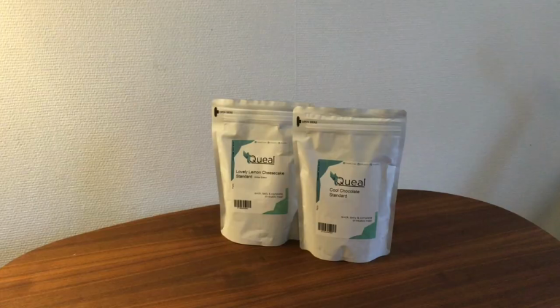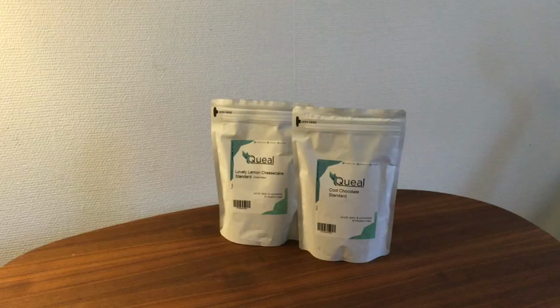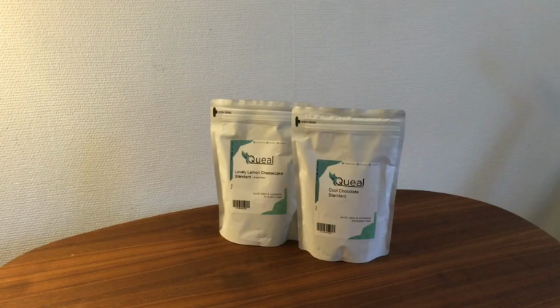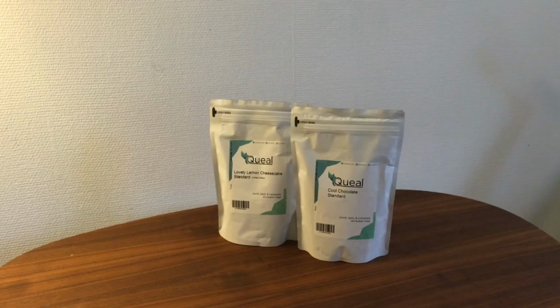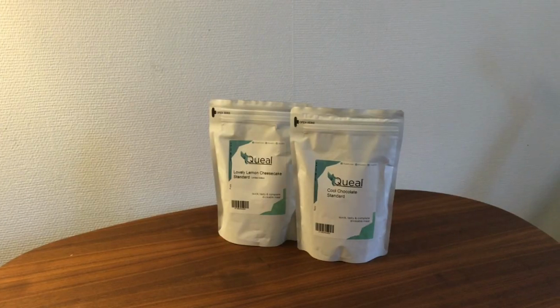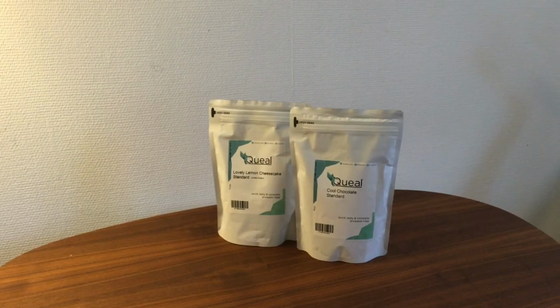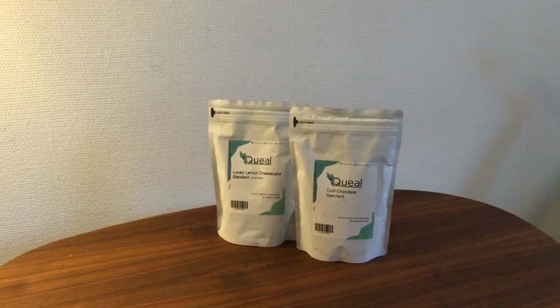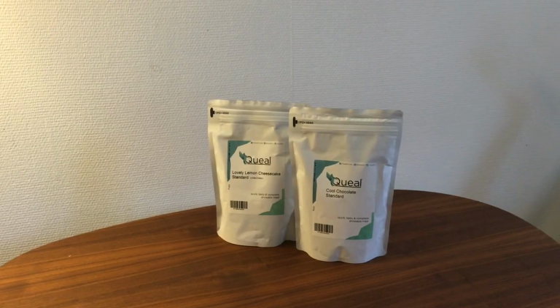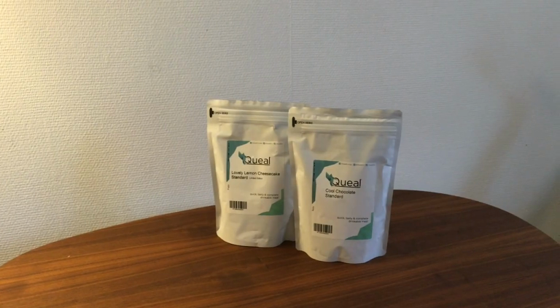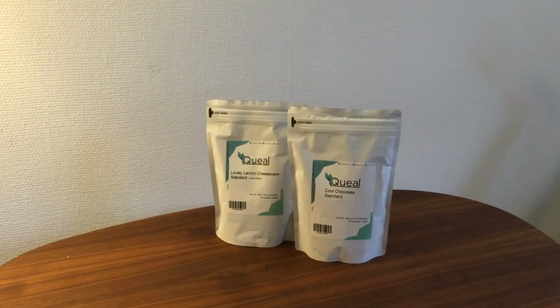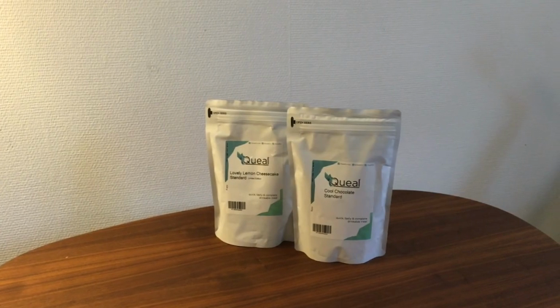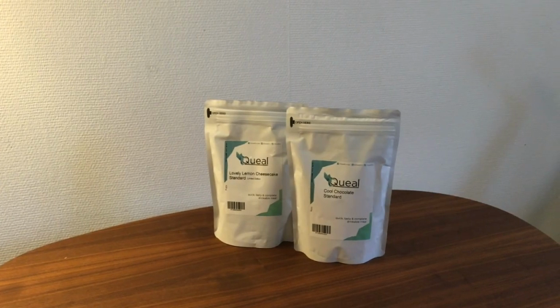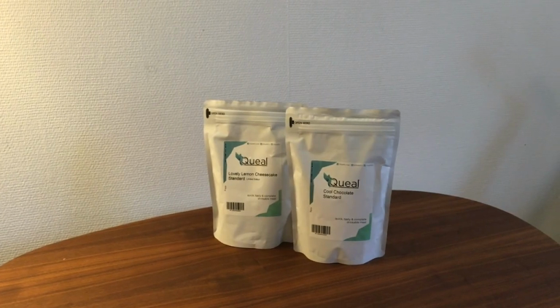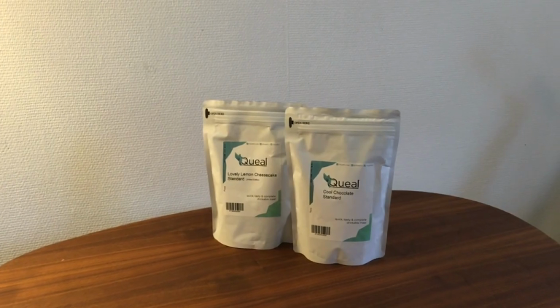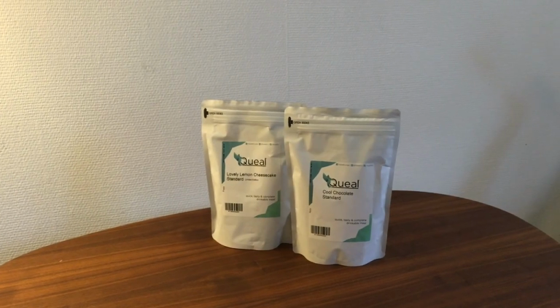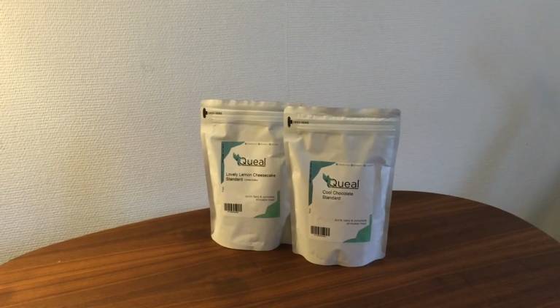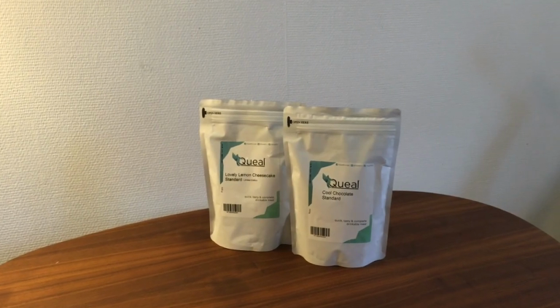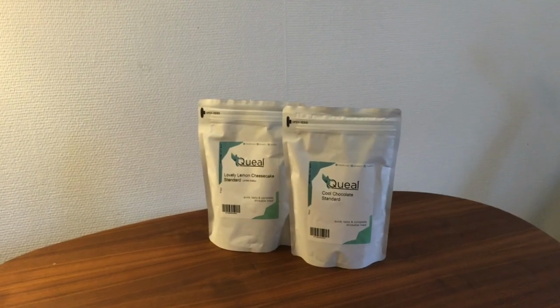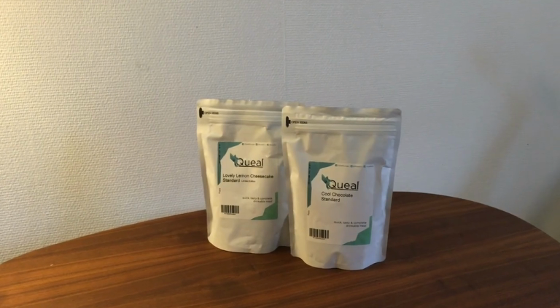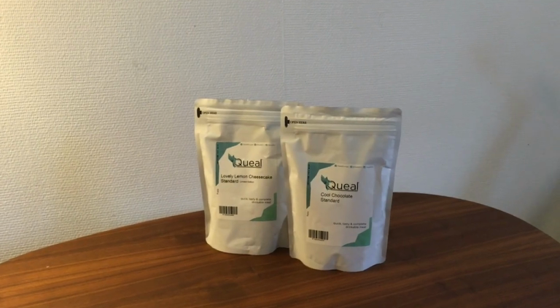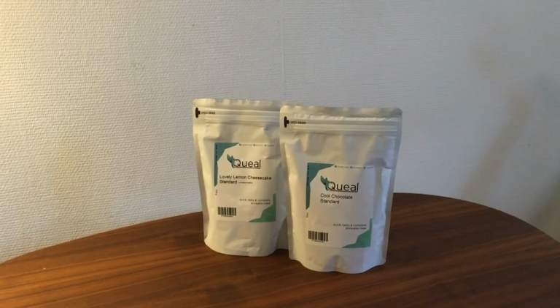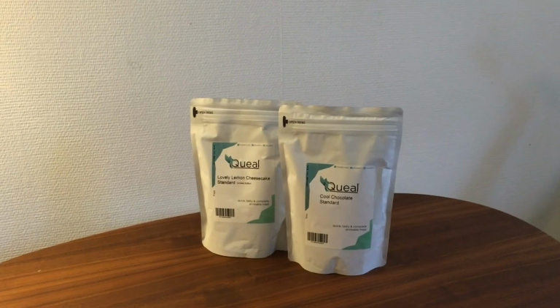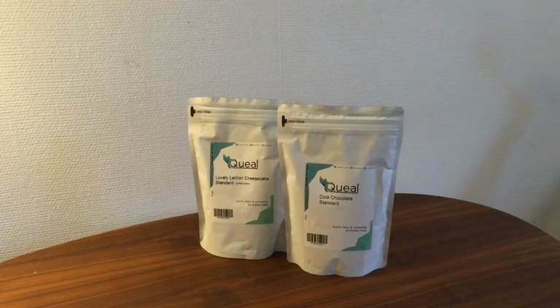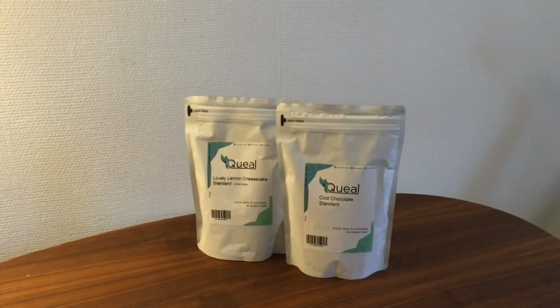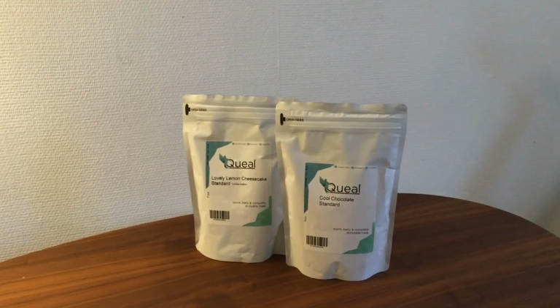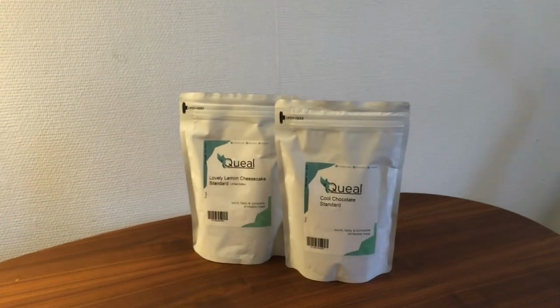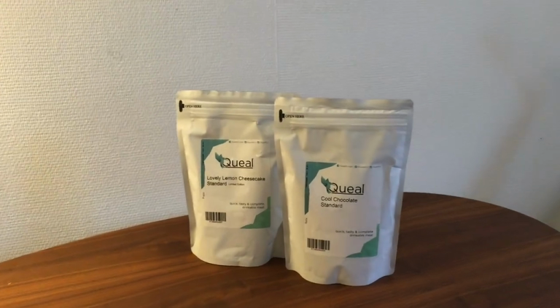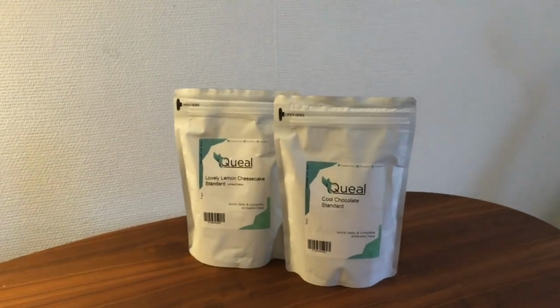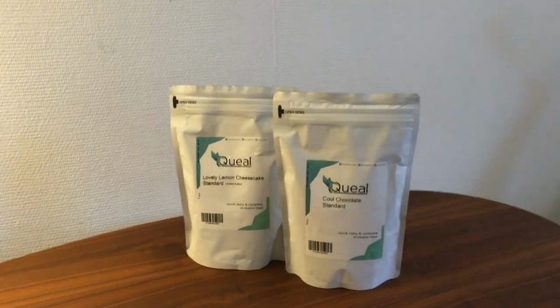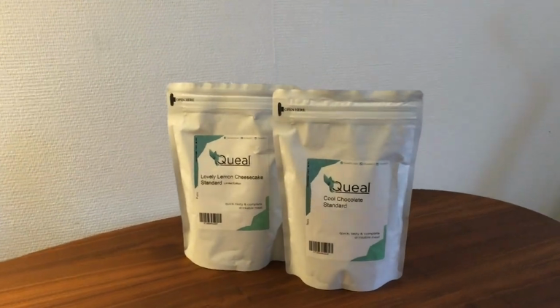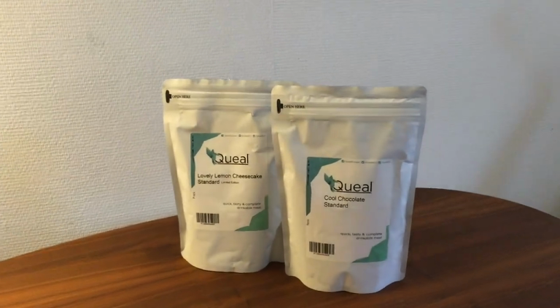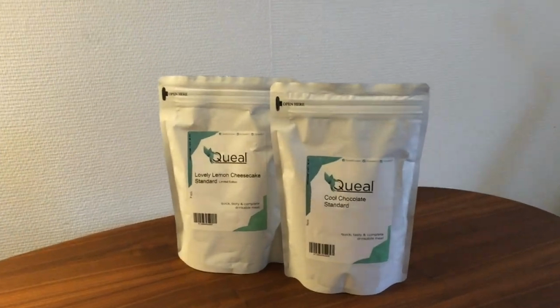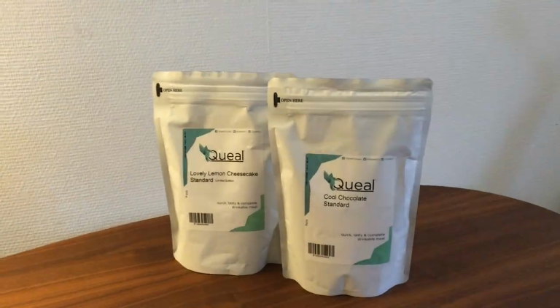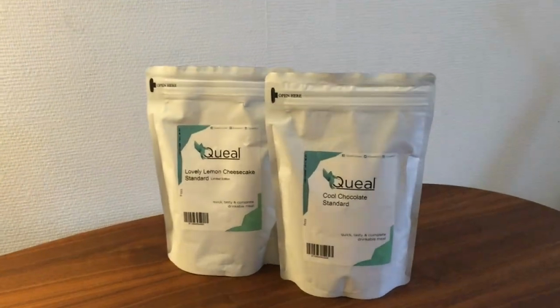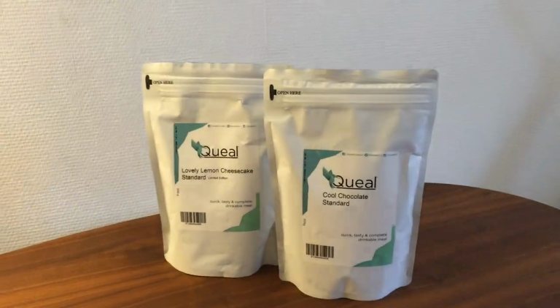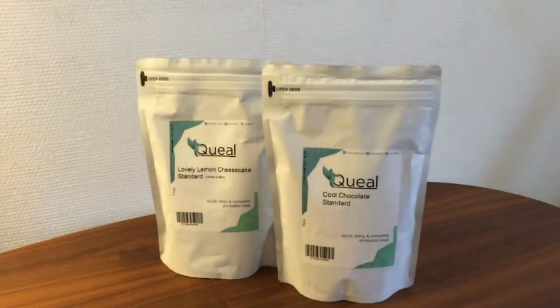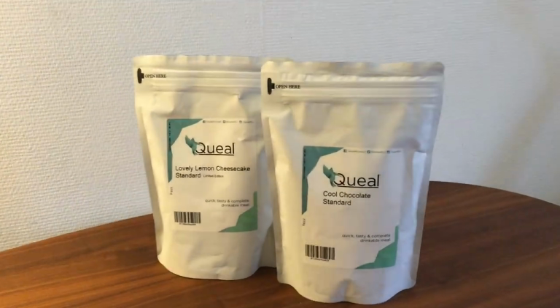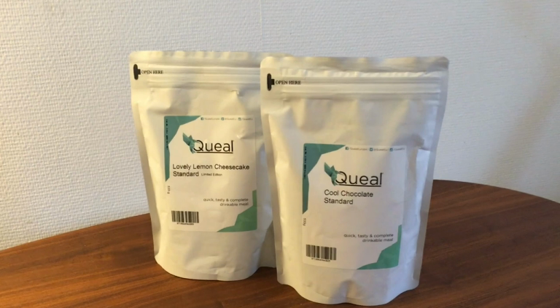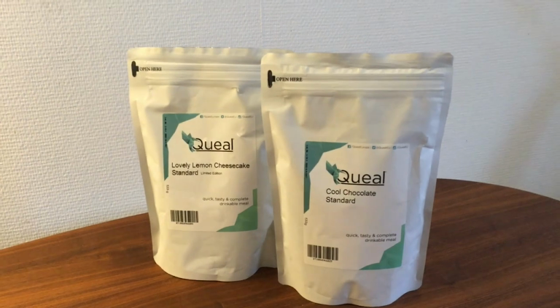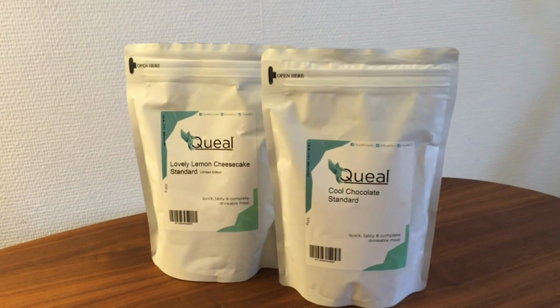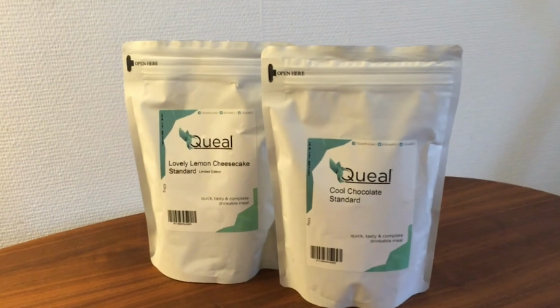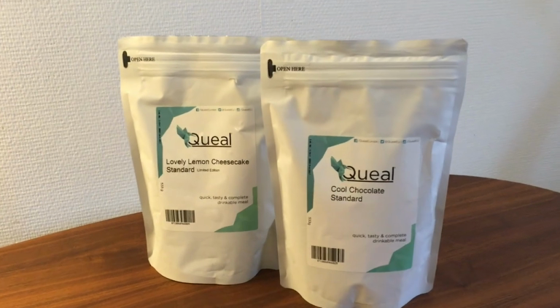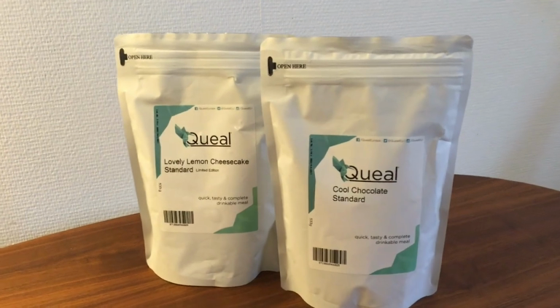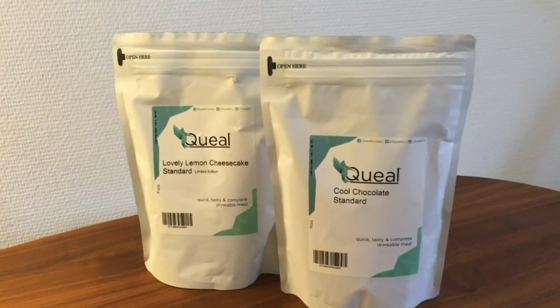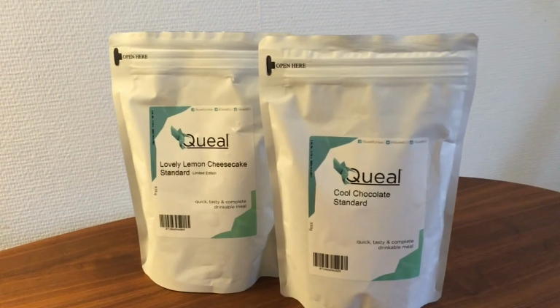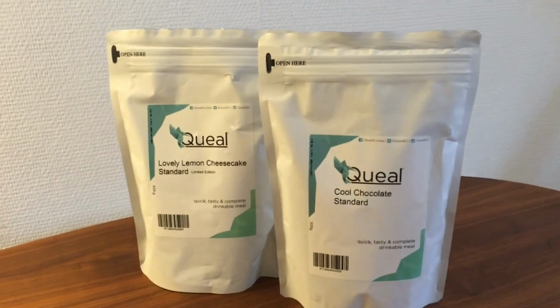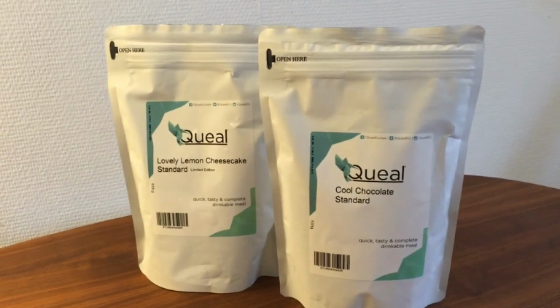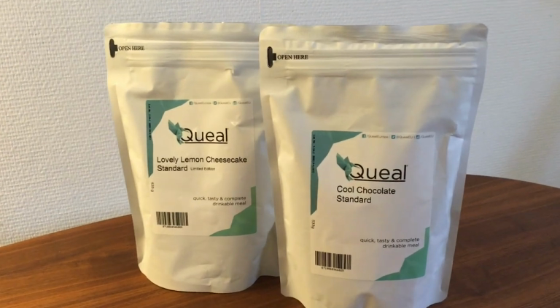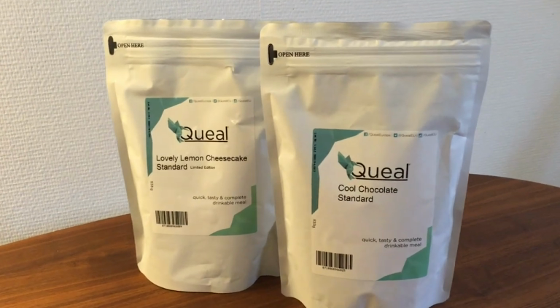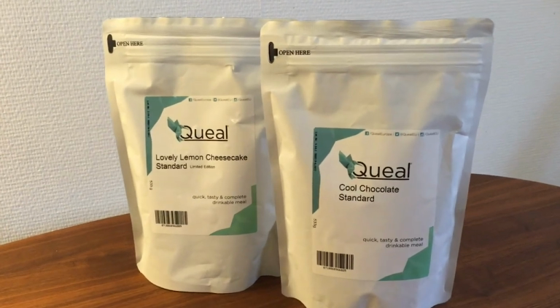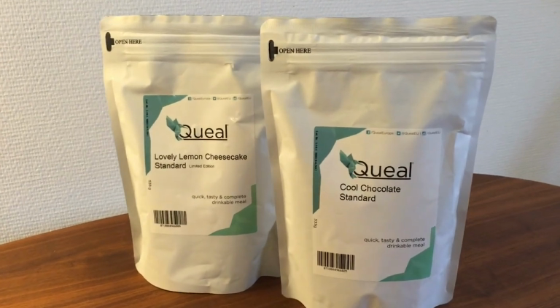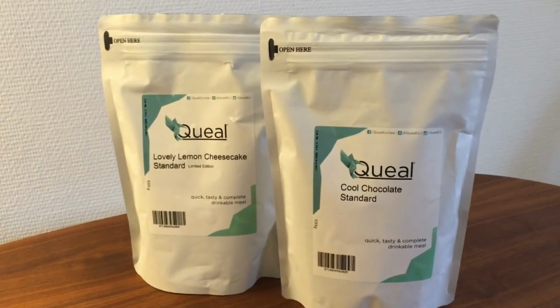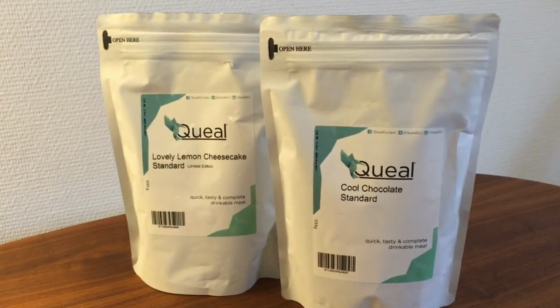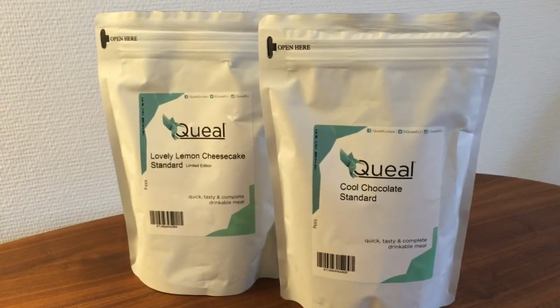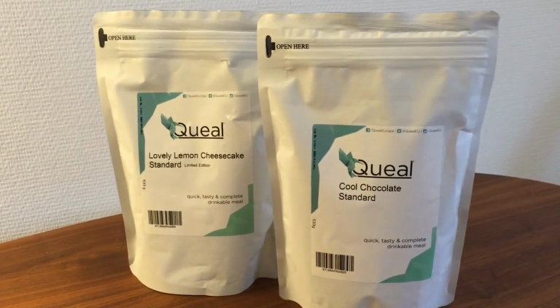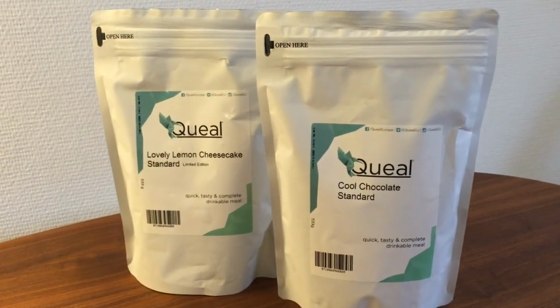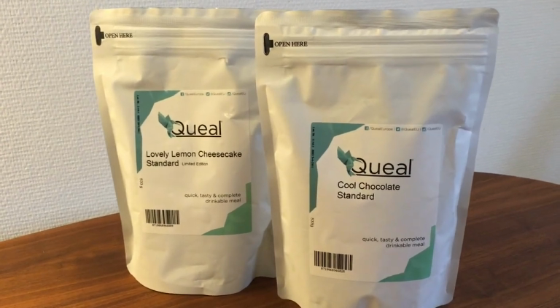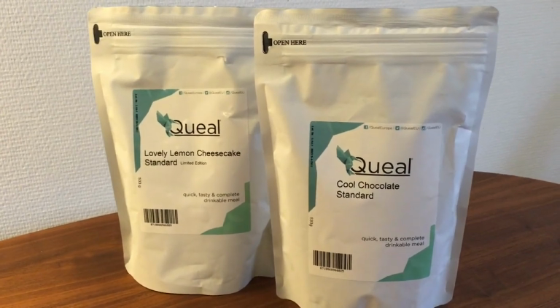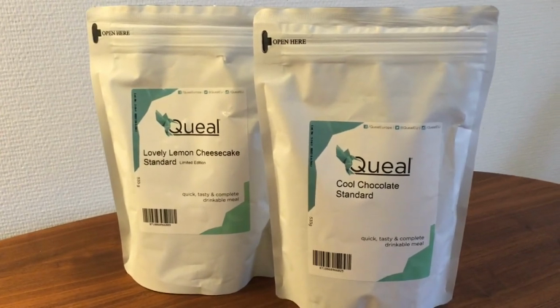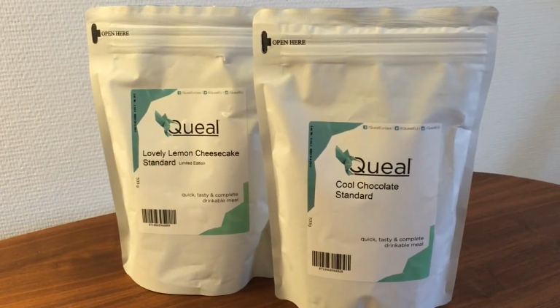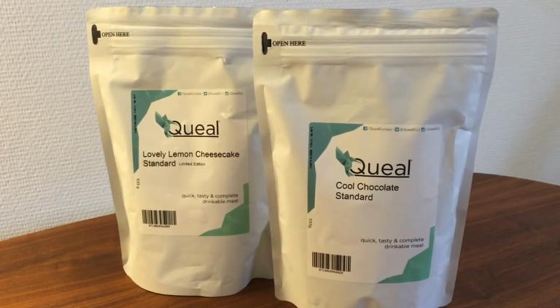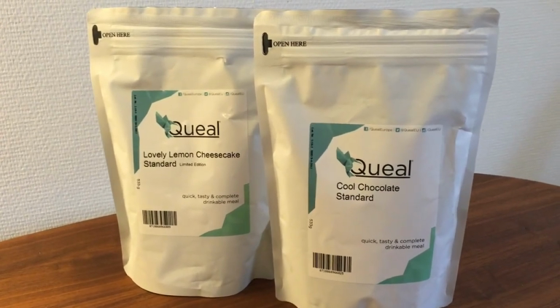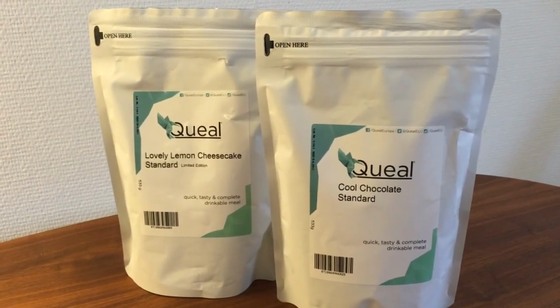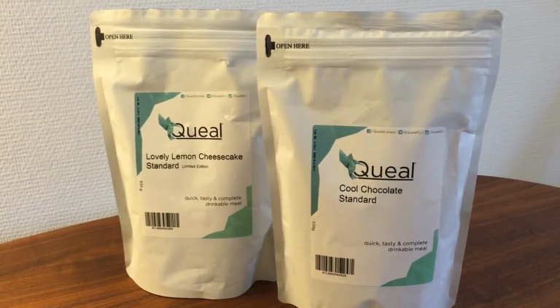Version 4 is a smoother, more balanced upgrade. My favorite is the Cool Chocolate simply because it's more neutral, but I'd enjoy both.